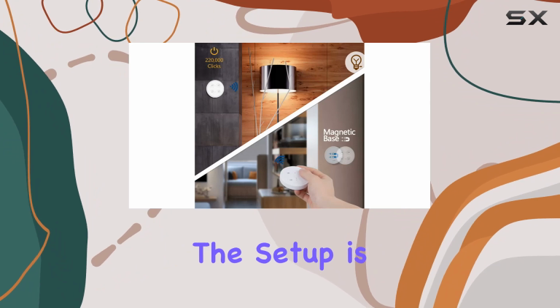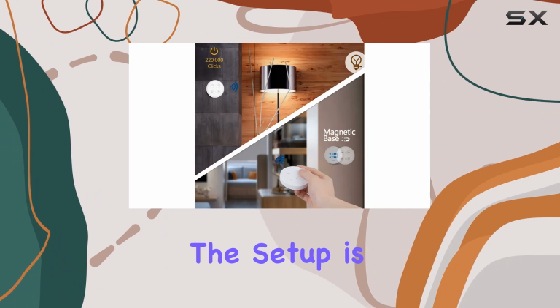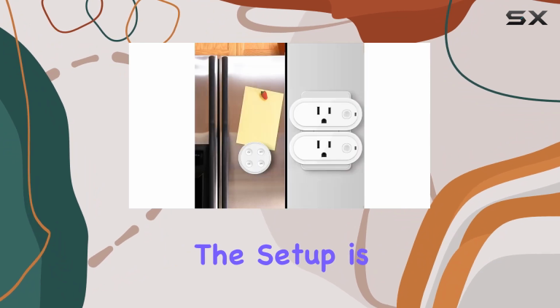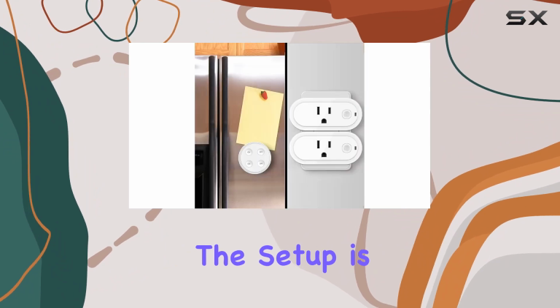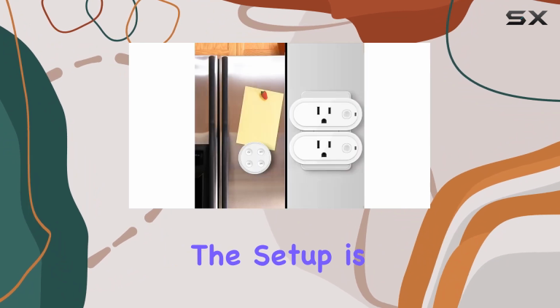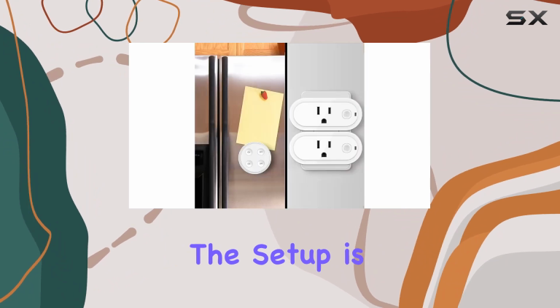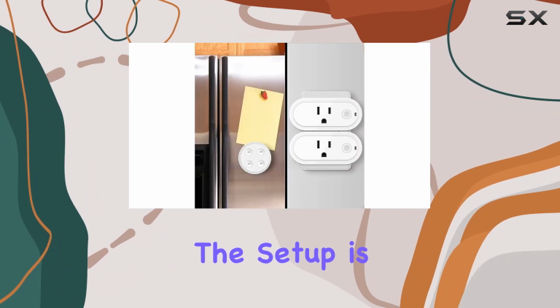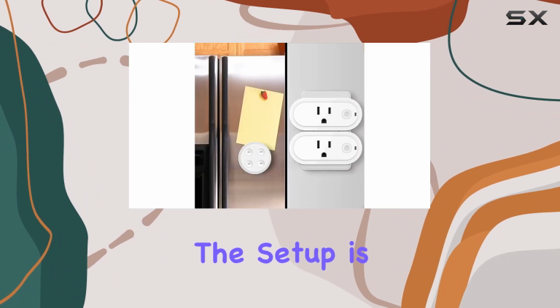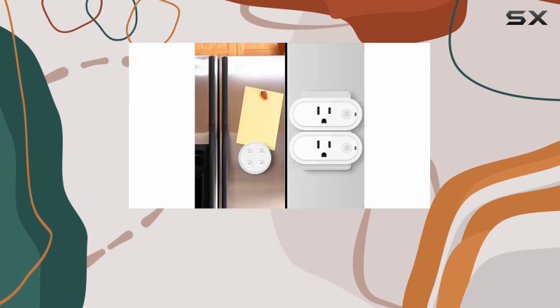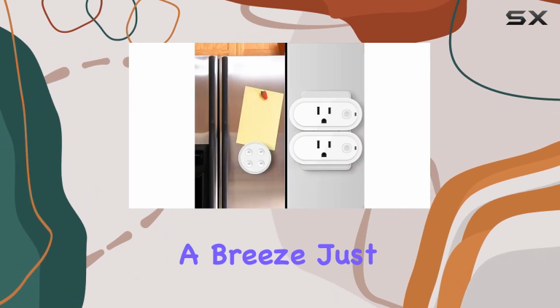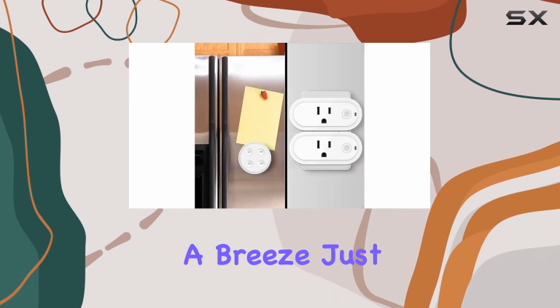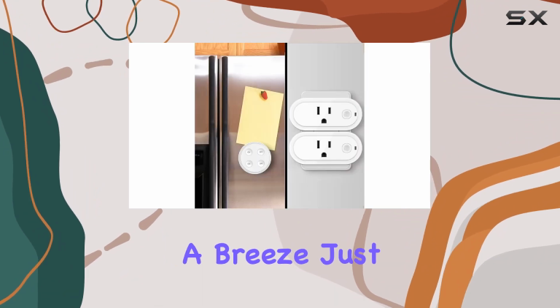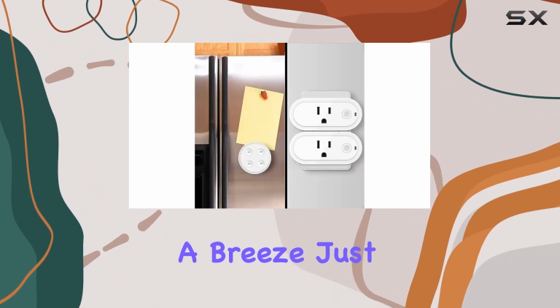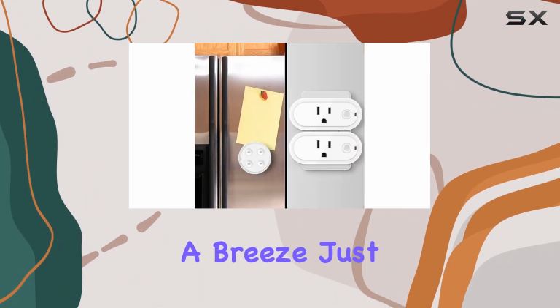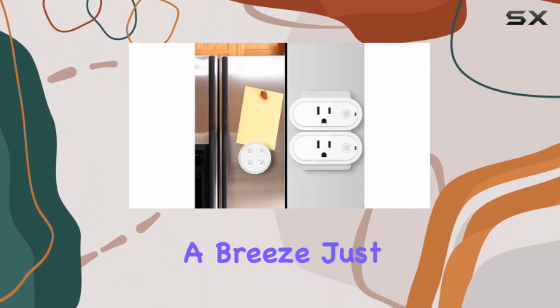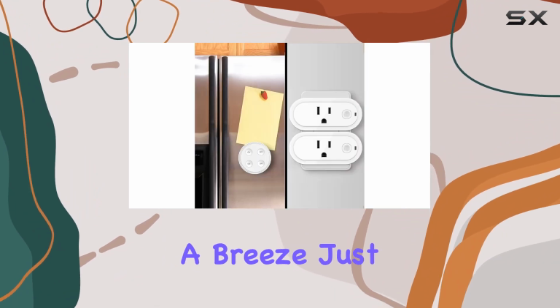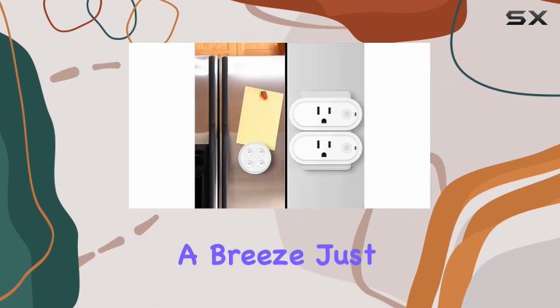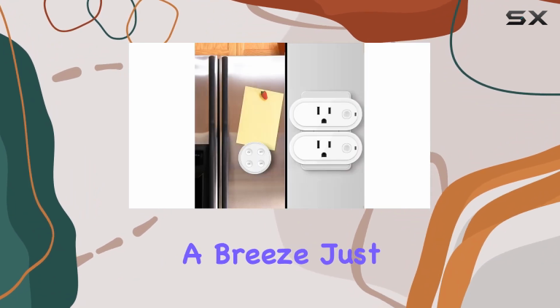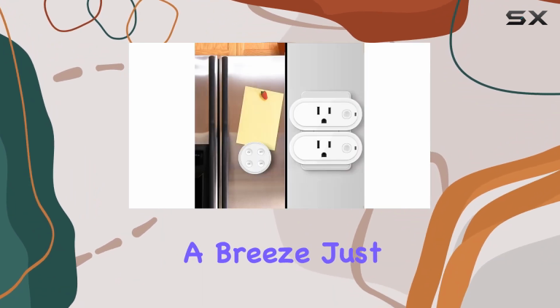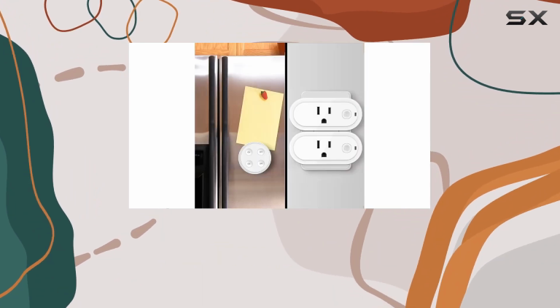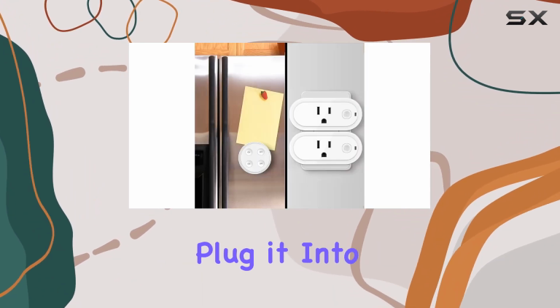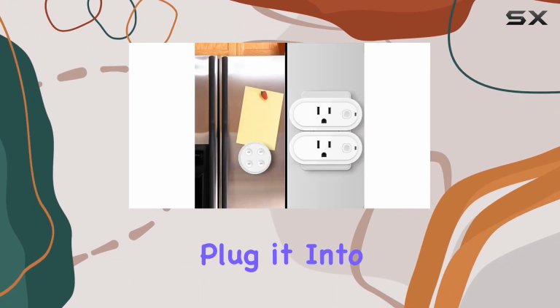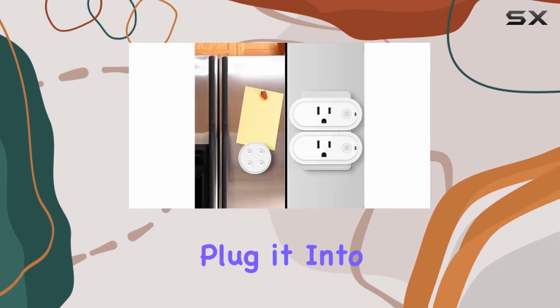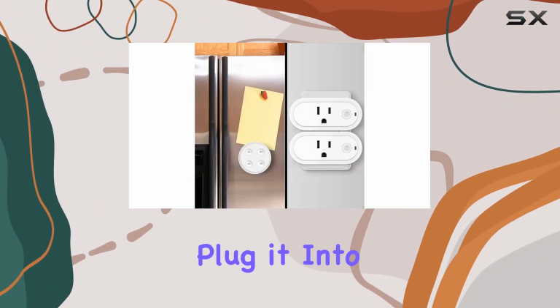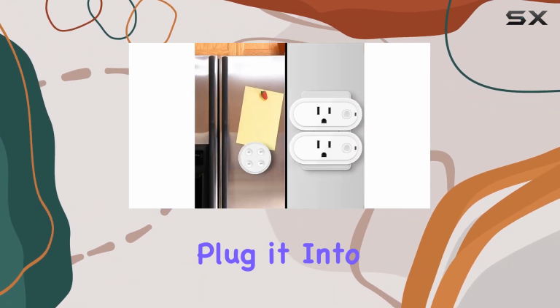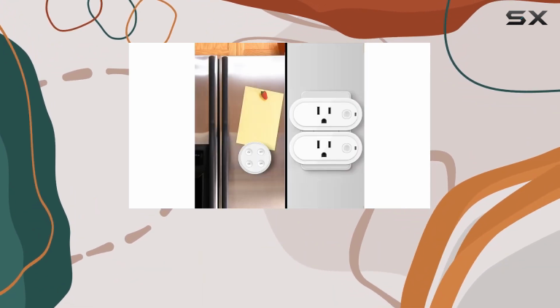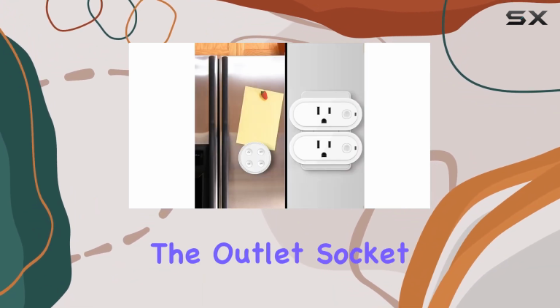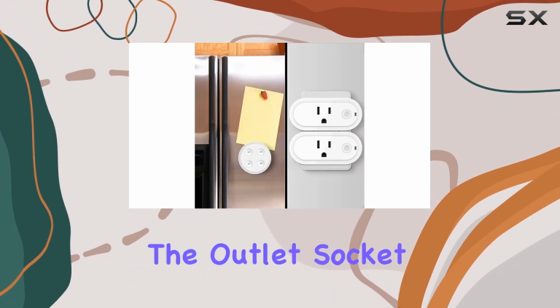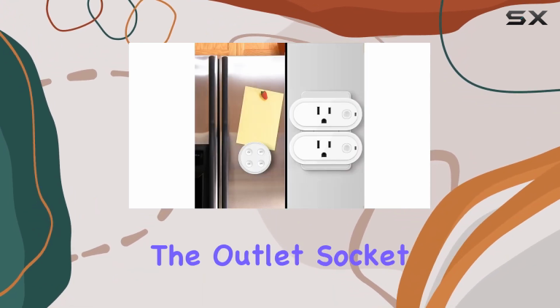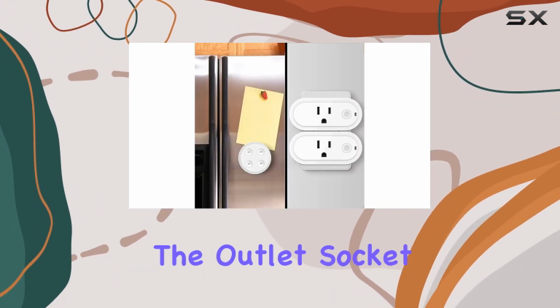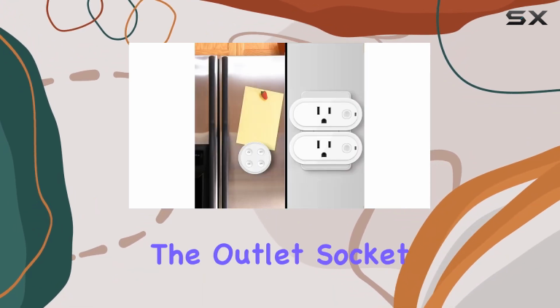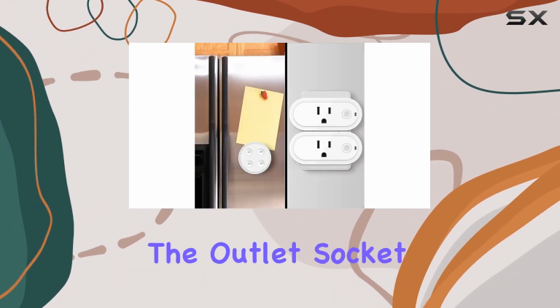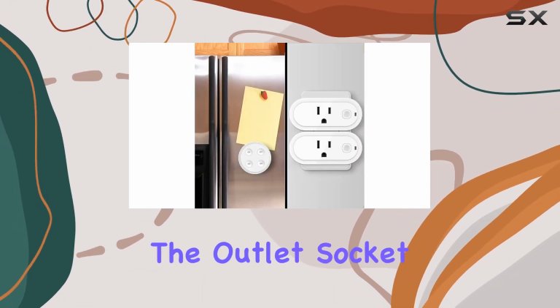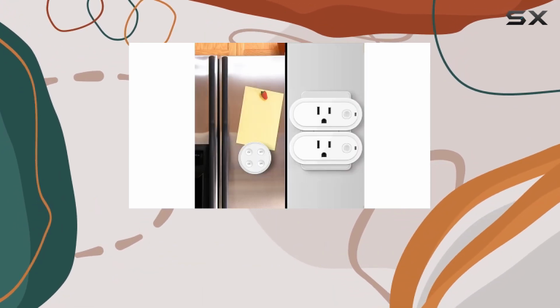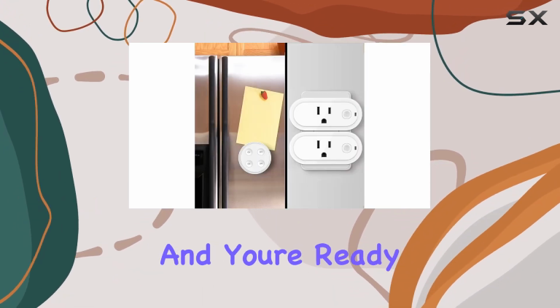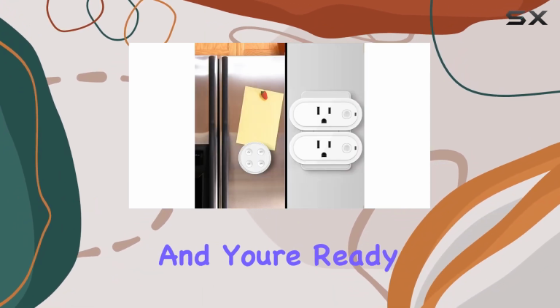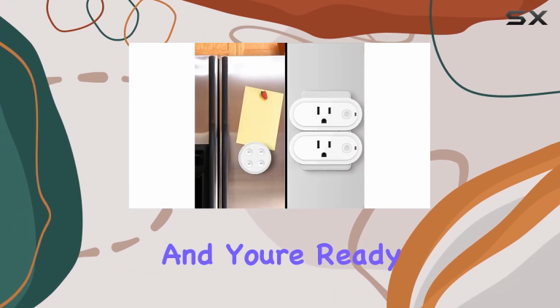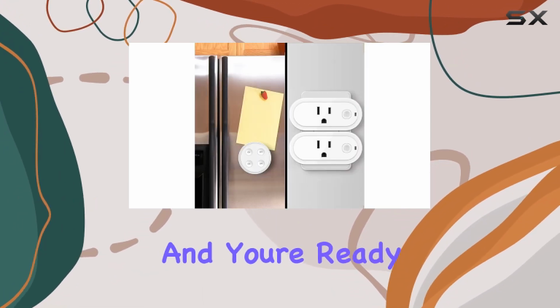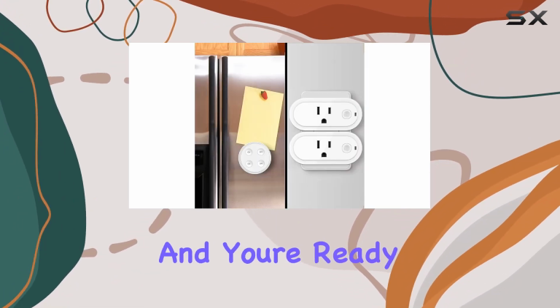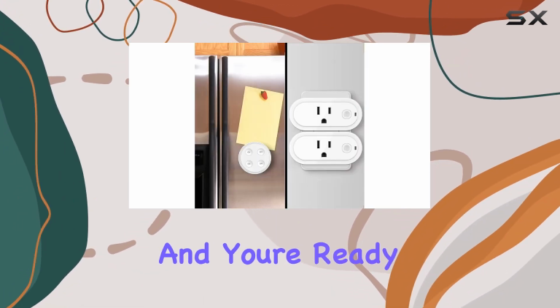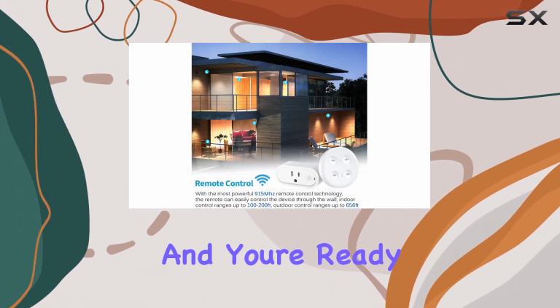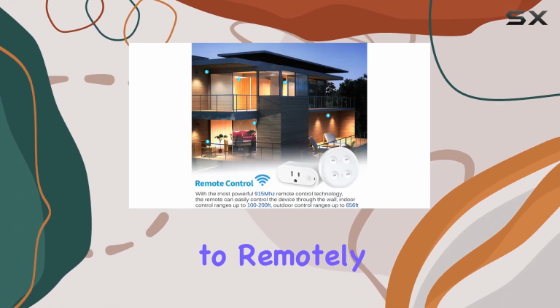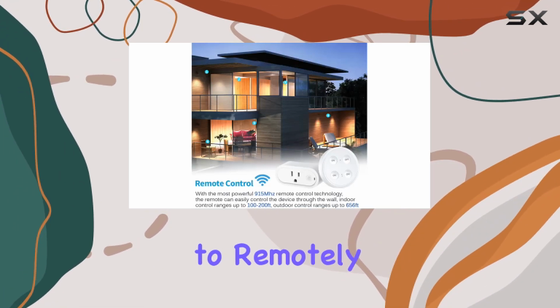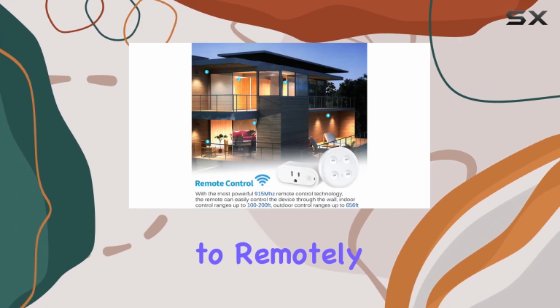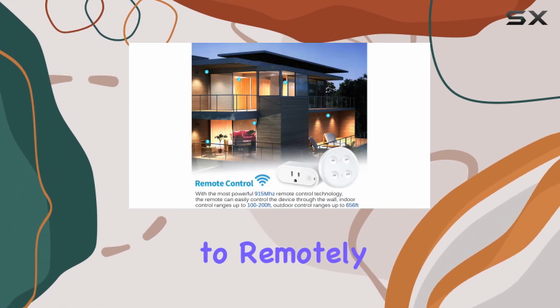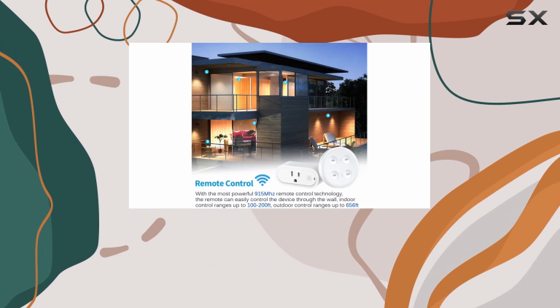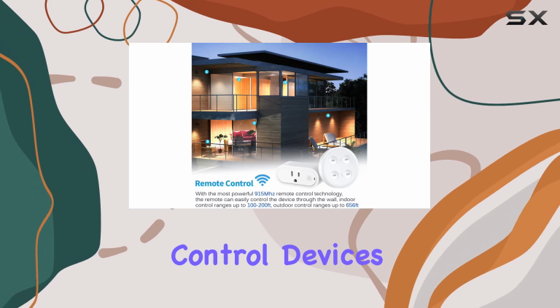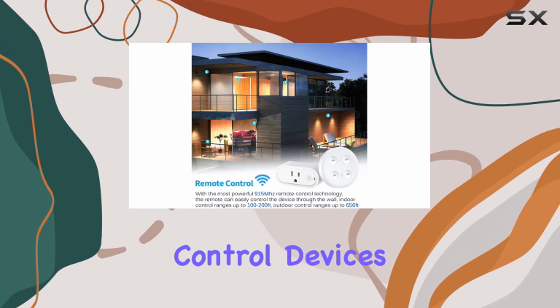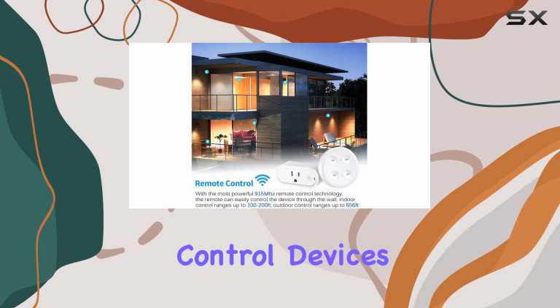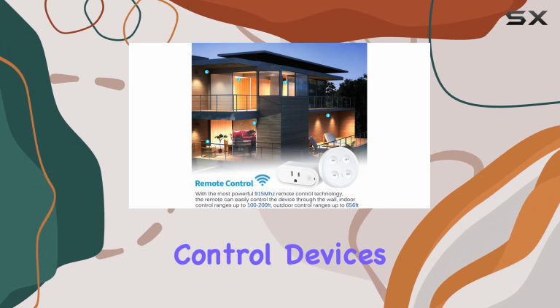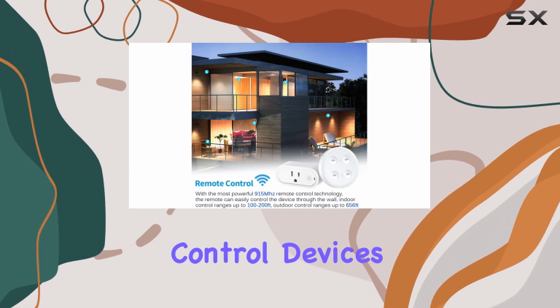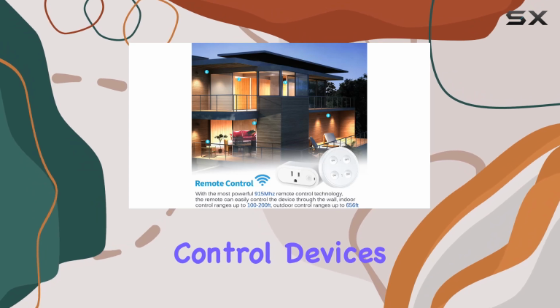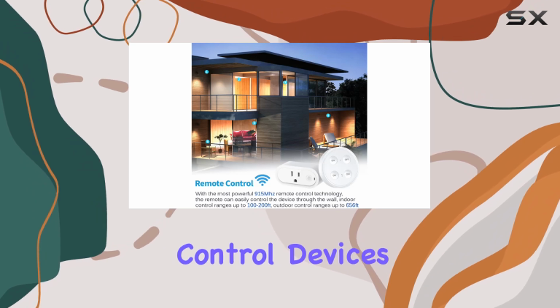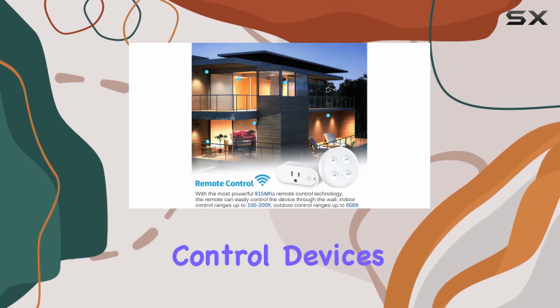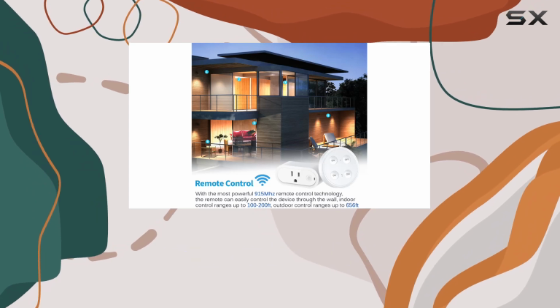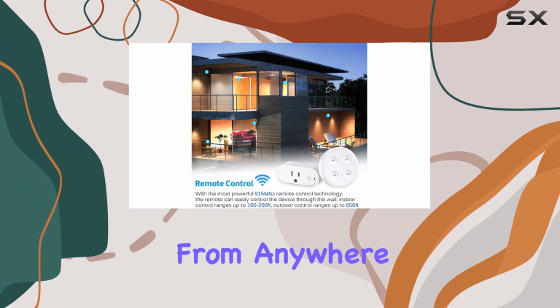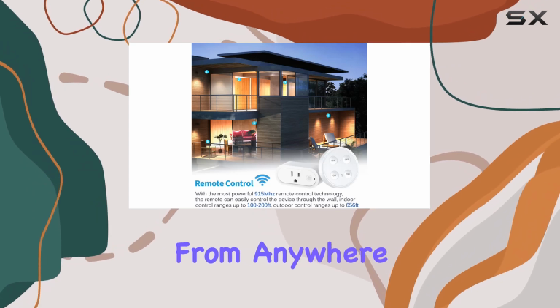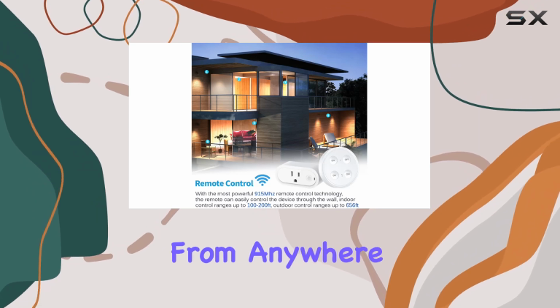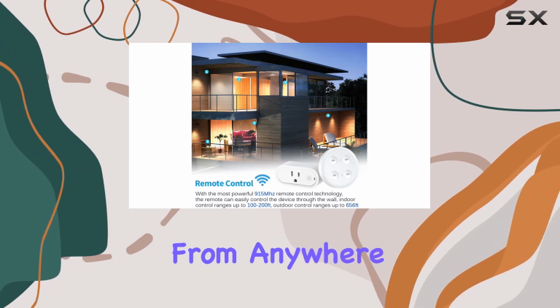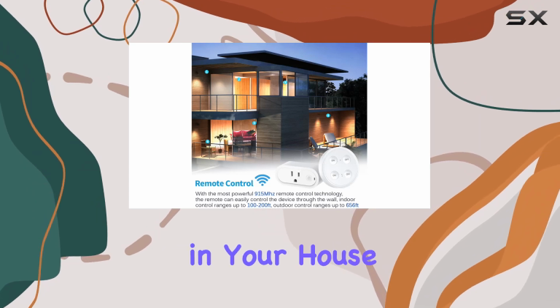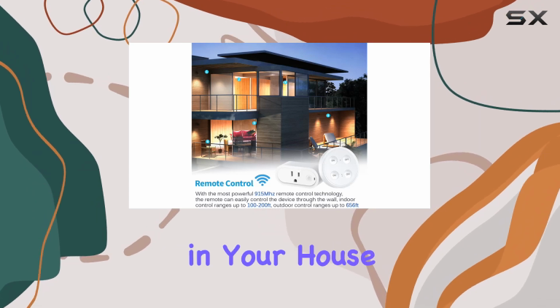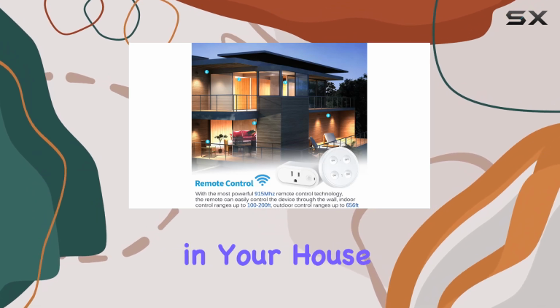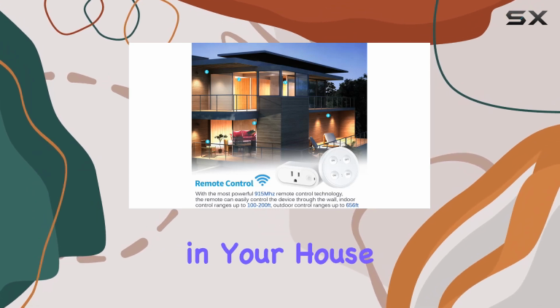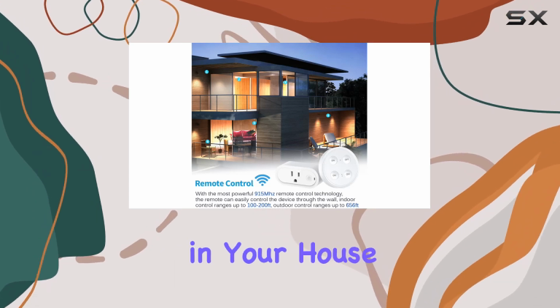The setup is a breeze — just plug it into the outlet socket and you're ready to remotely control devices from anywhere in your house.